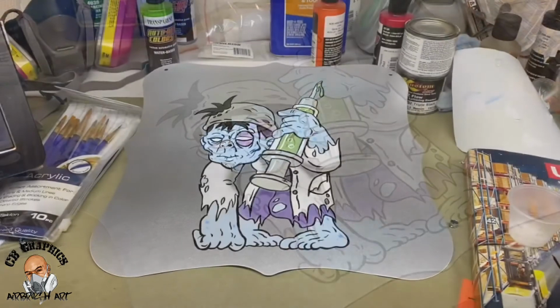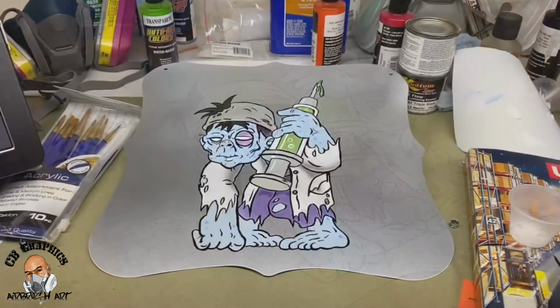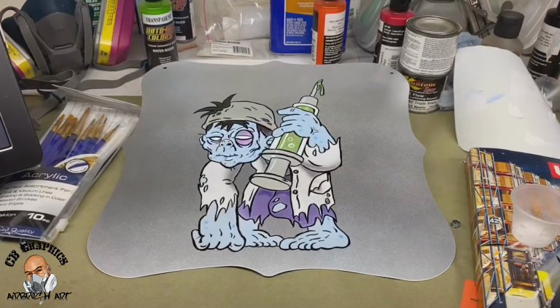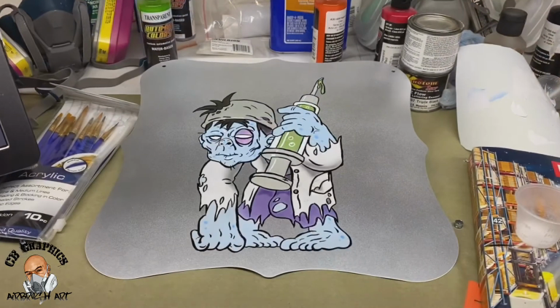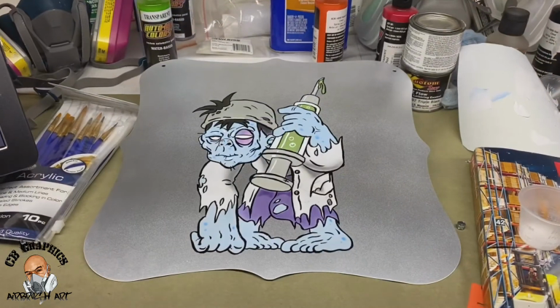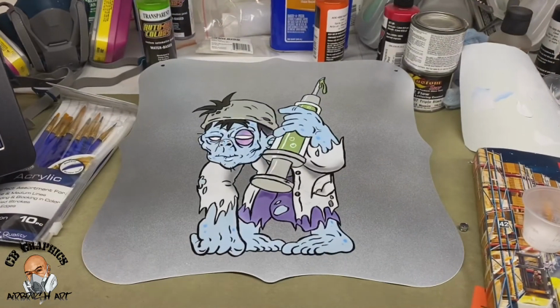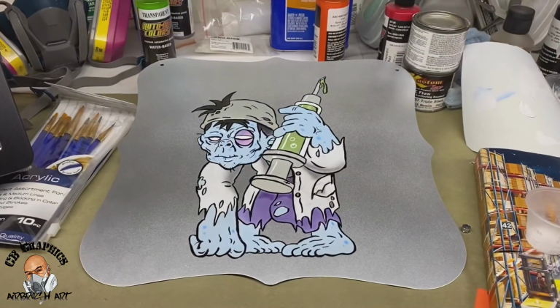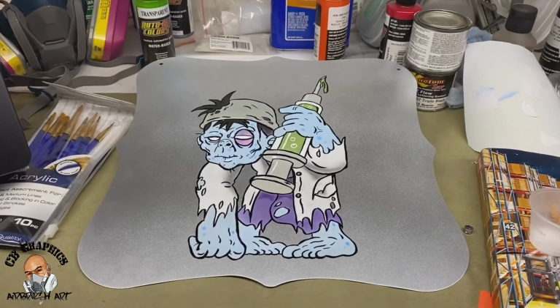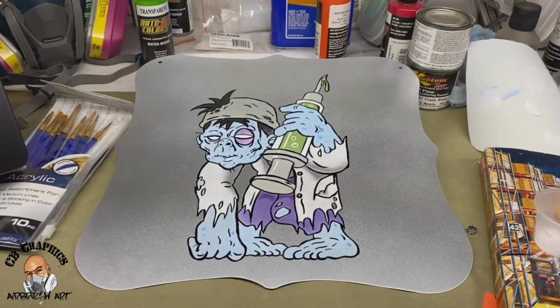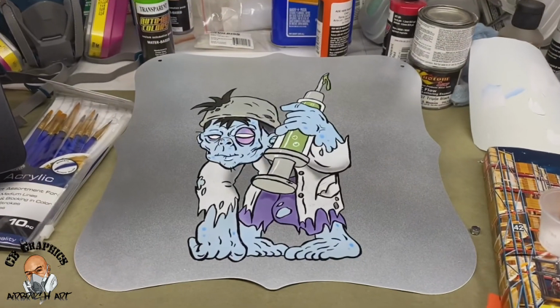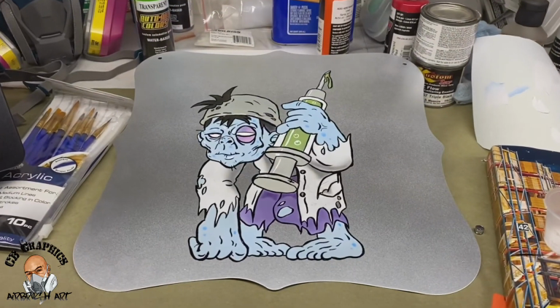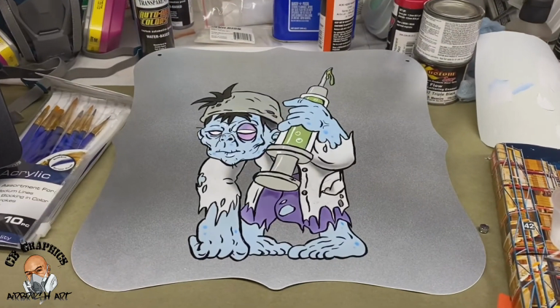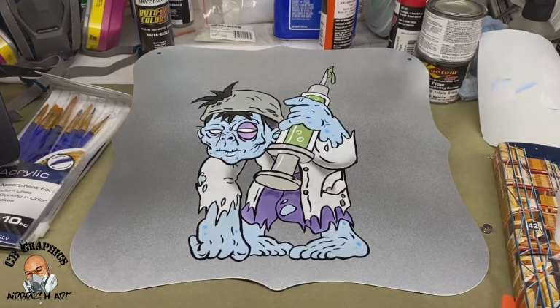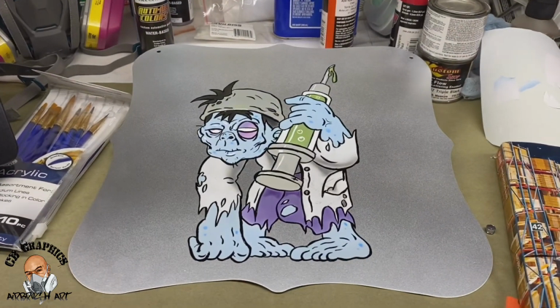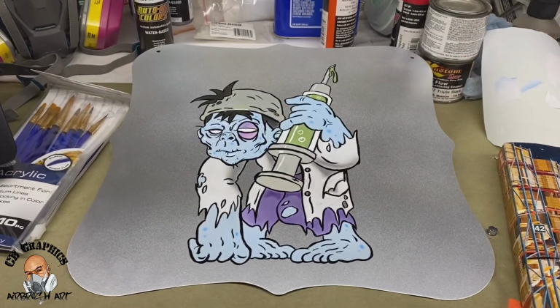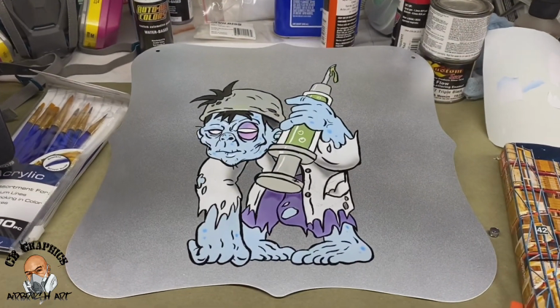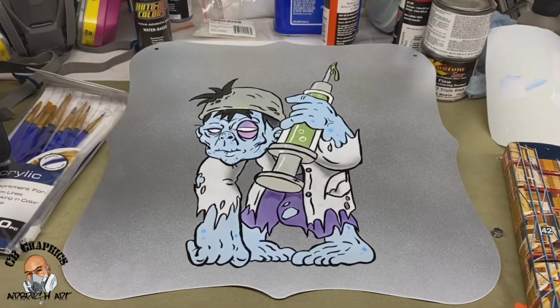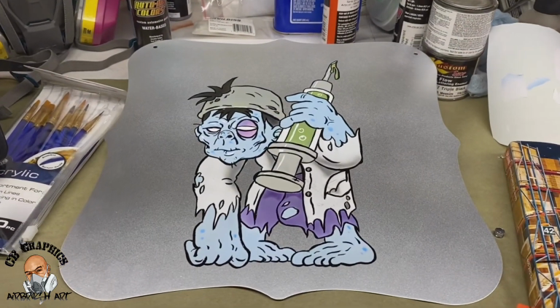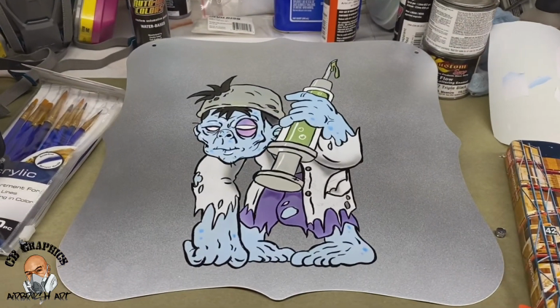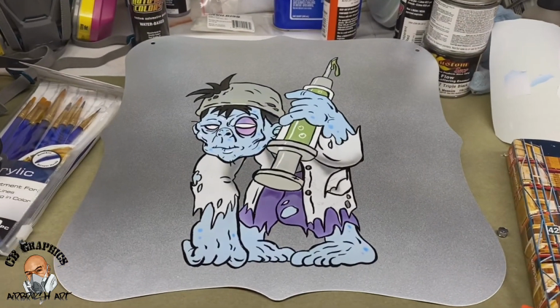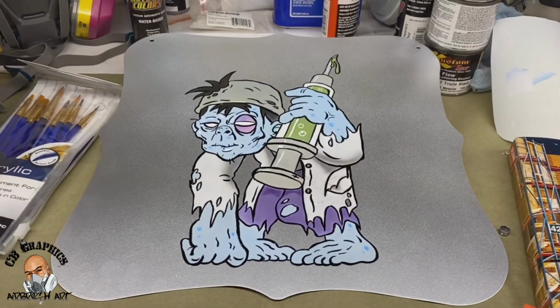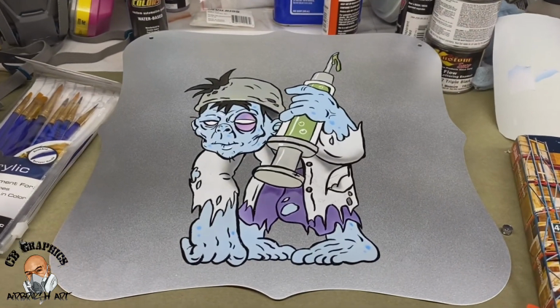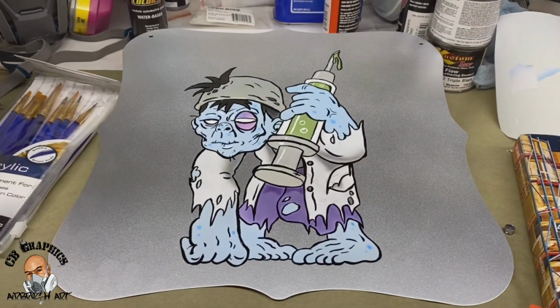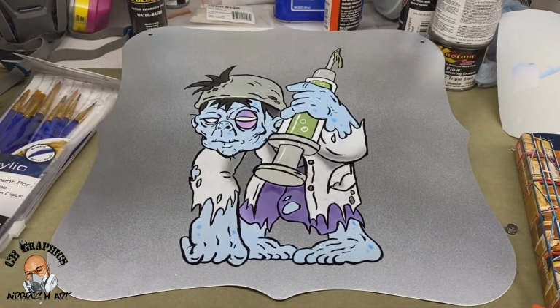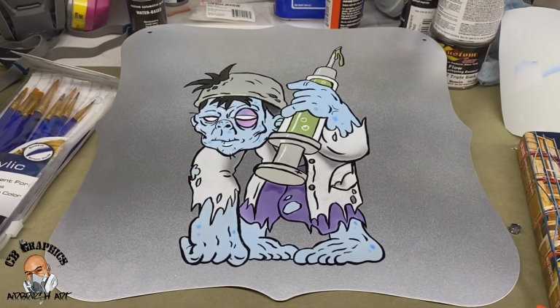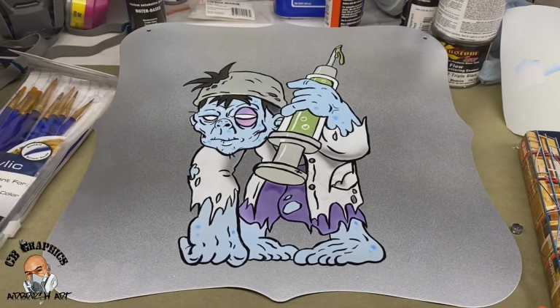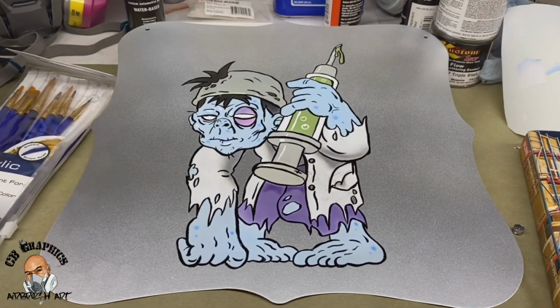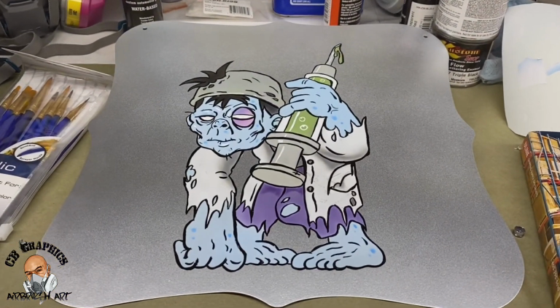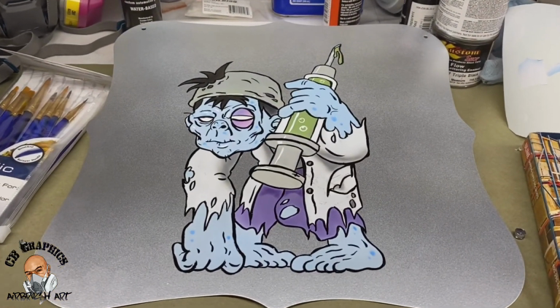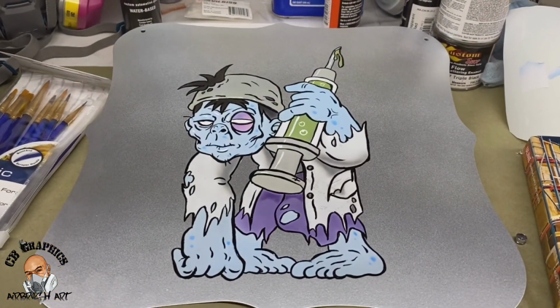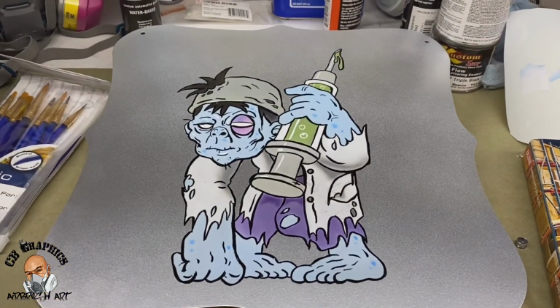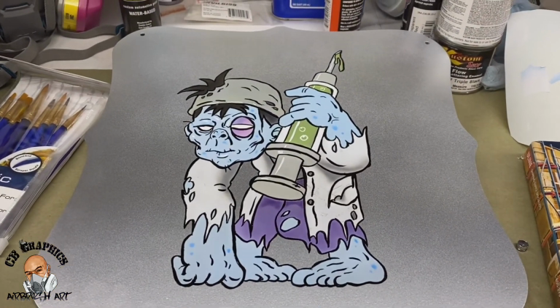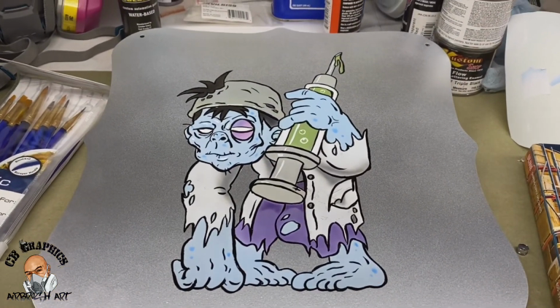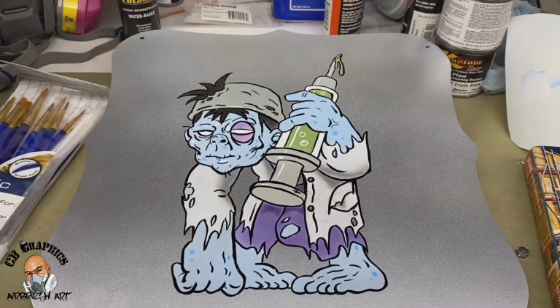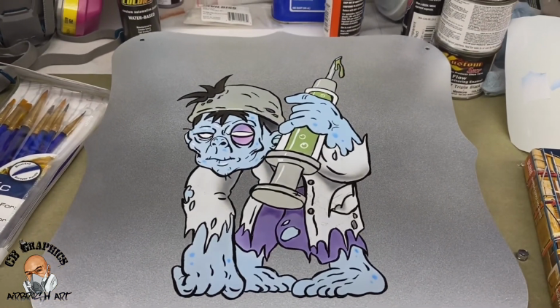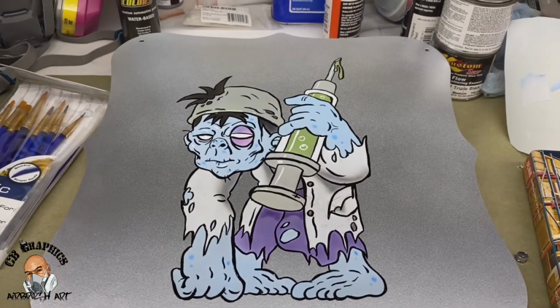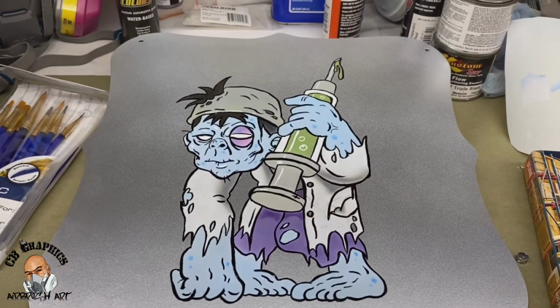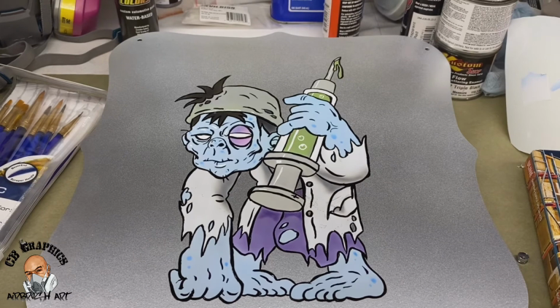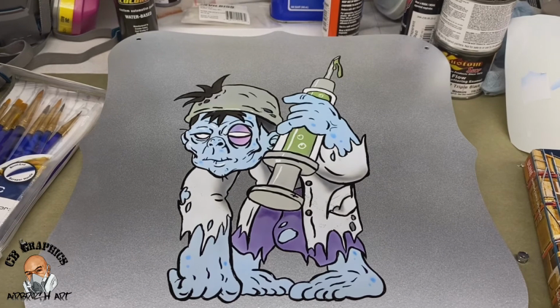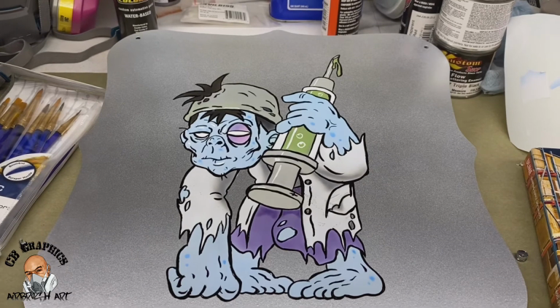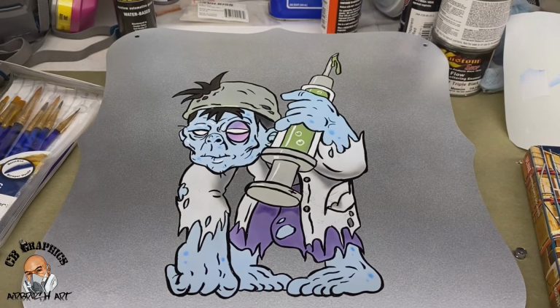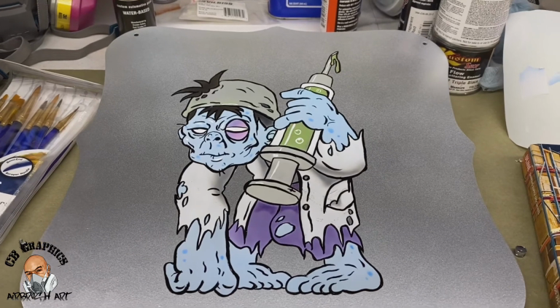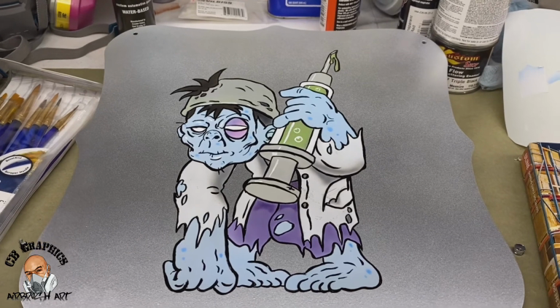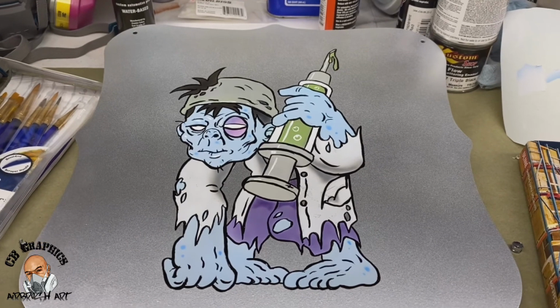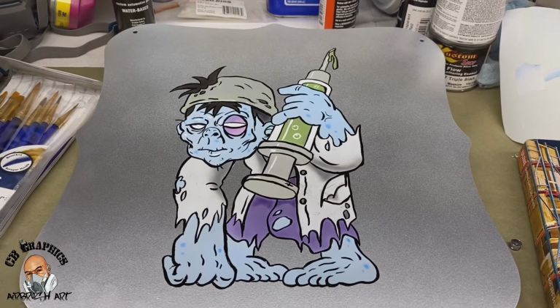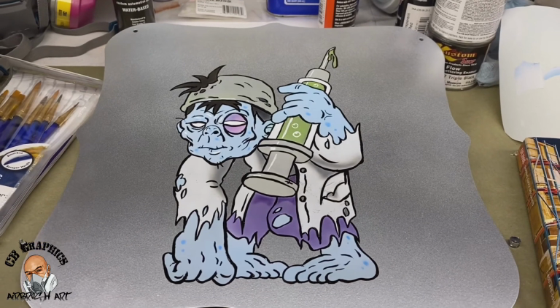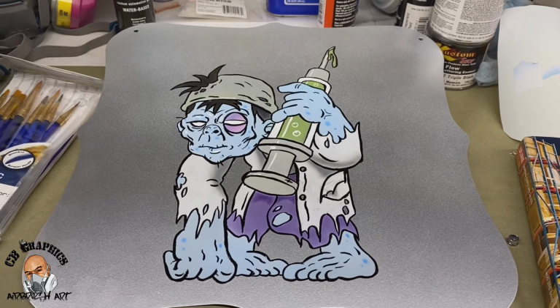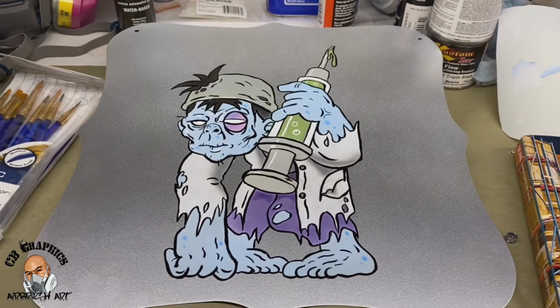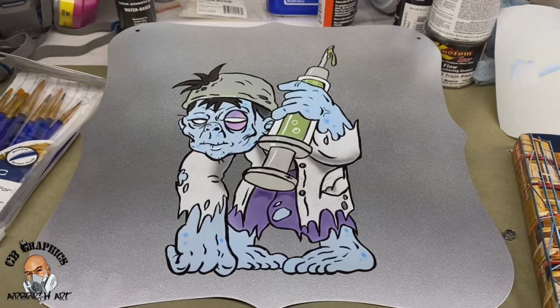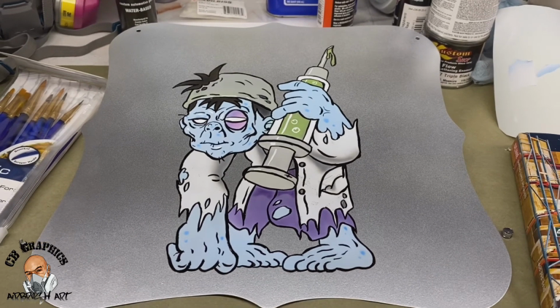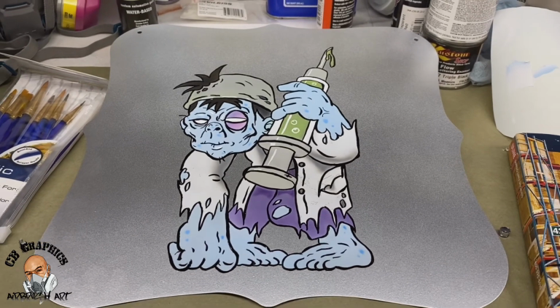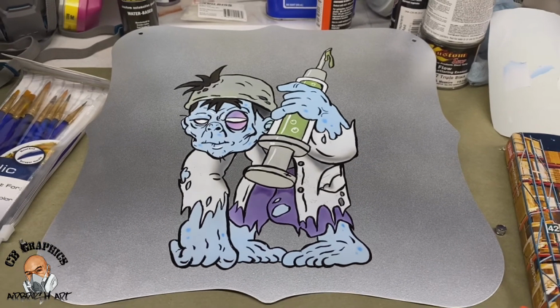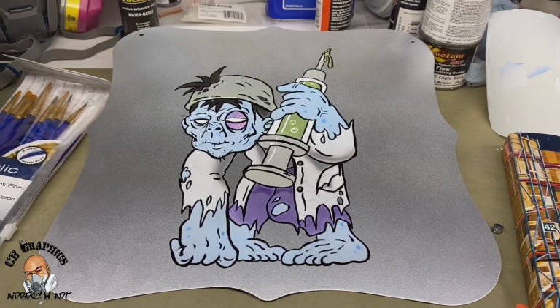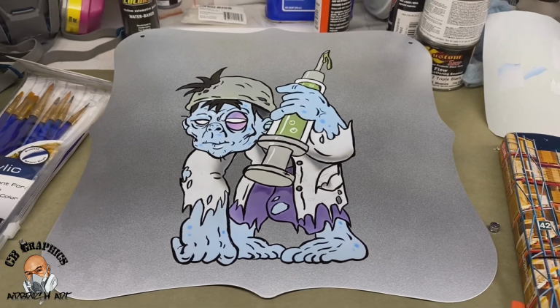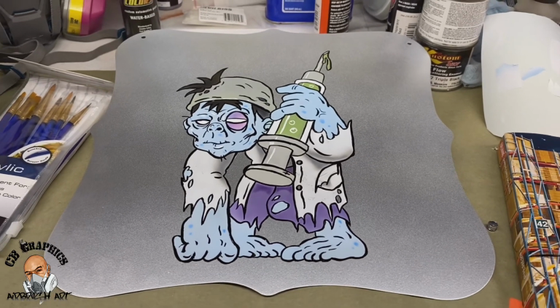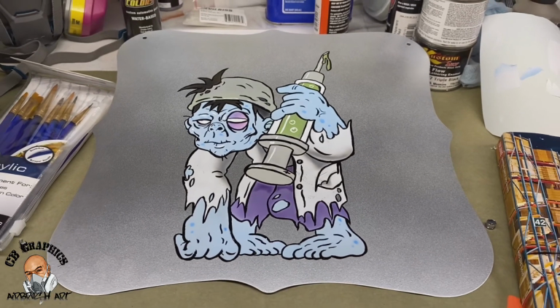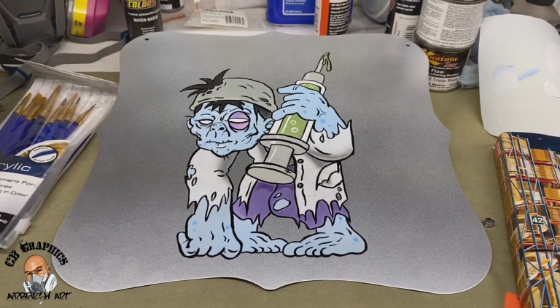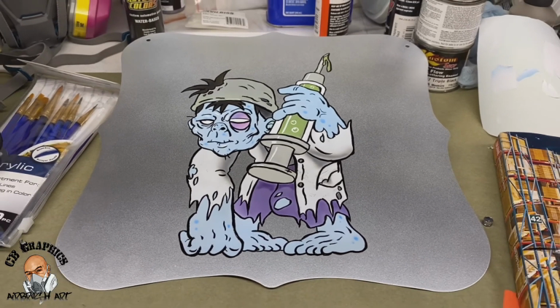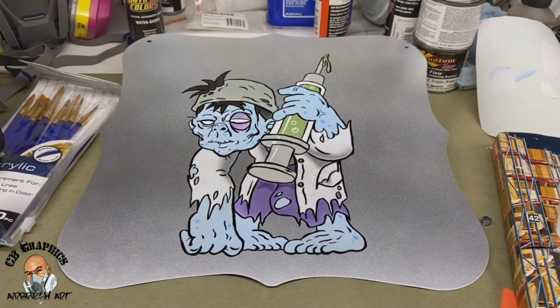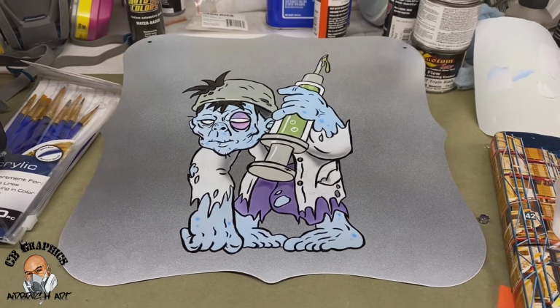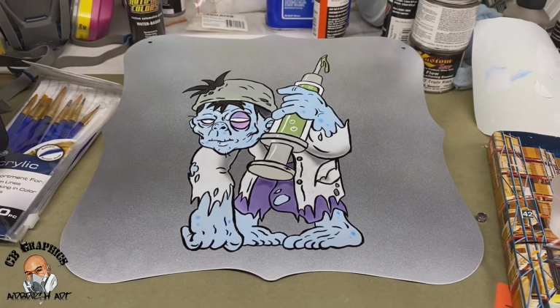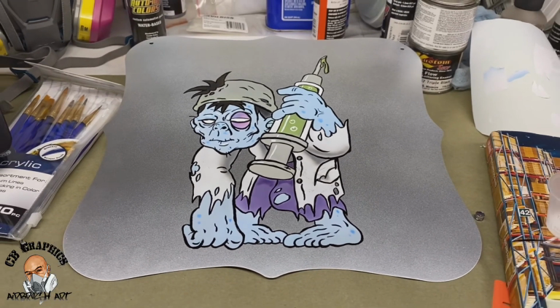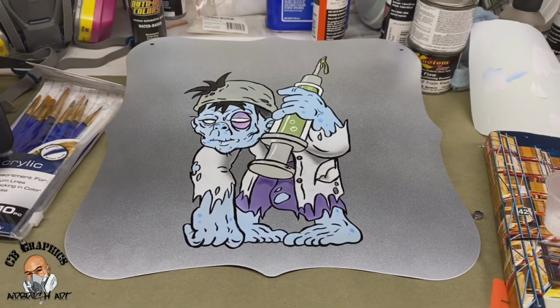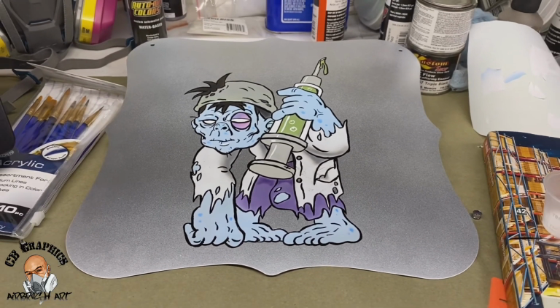I guess not too bad for a first time trying to ink something. All right, hope y'all enjoyed the video.